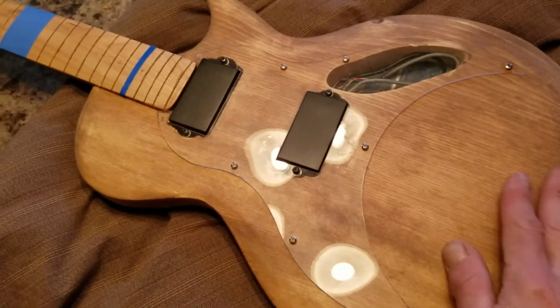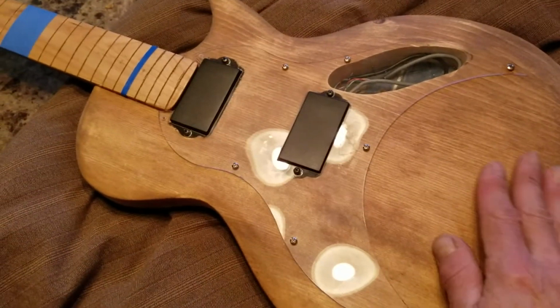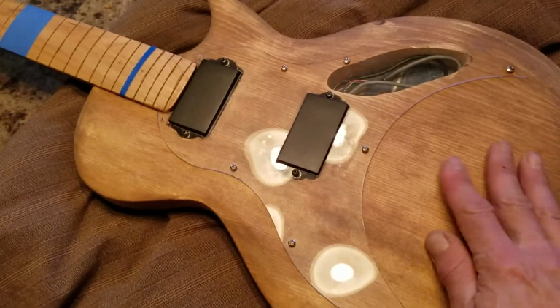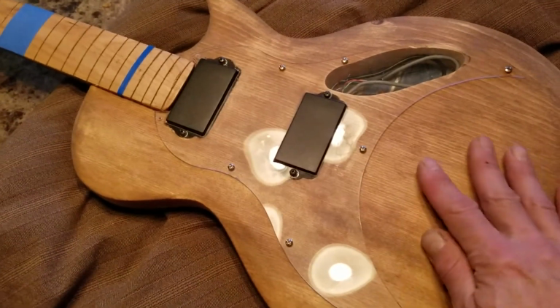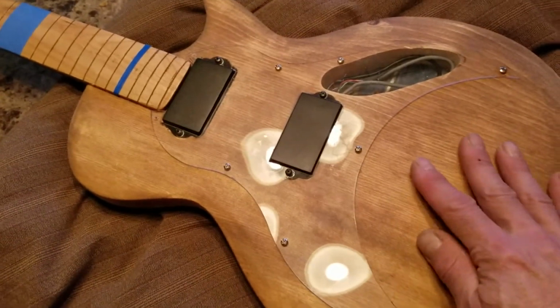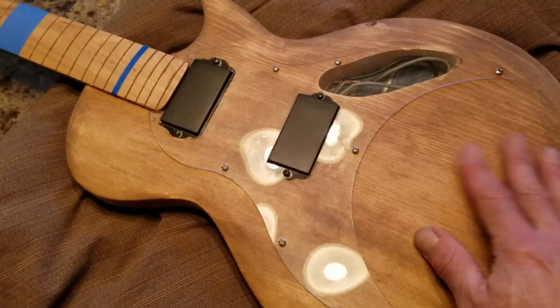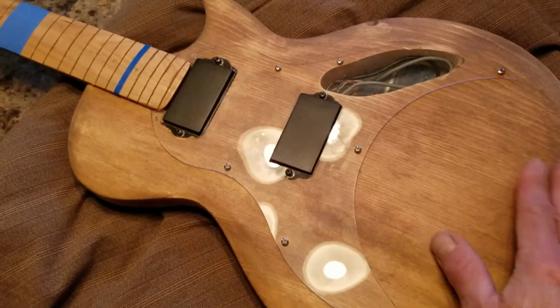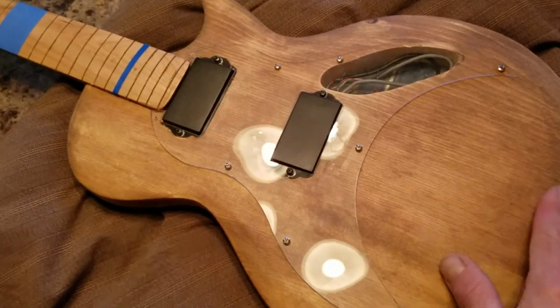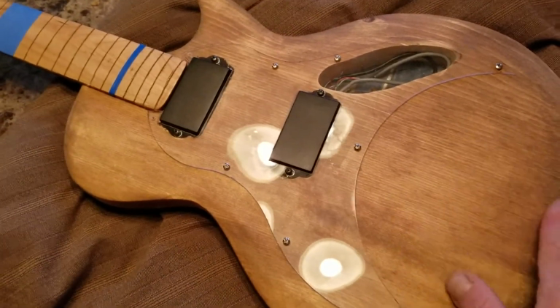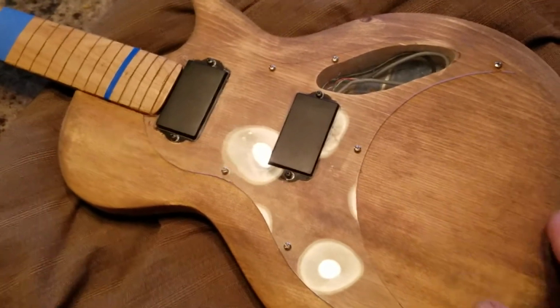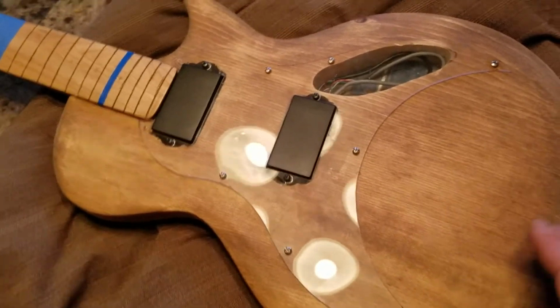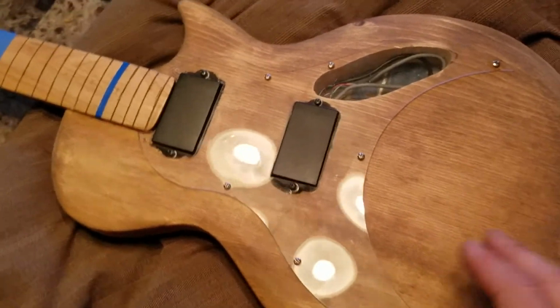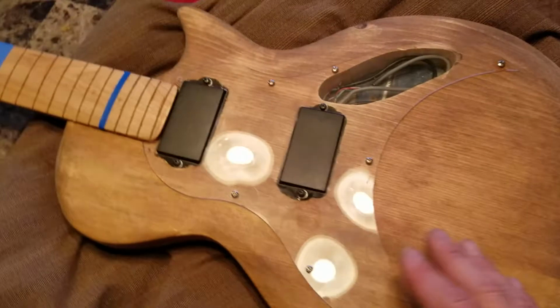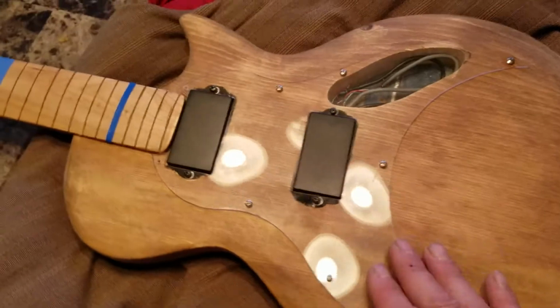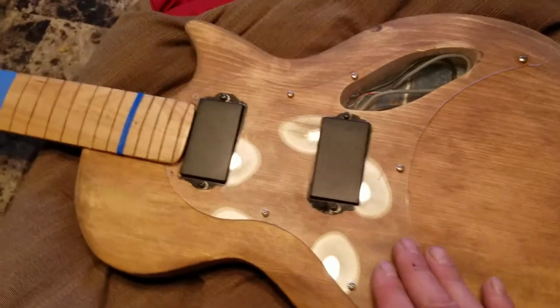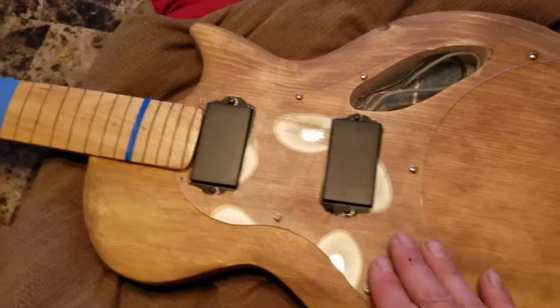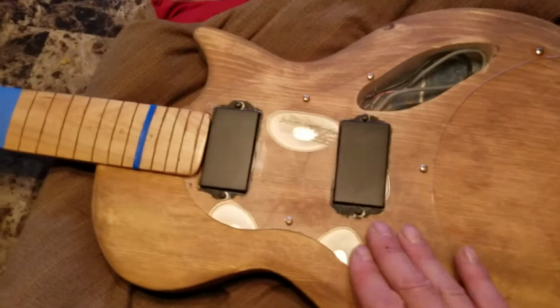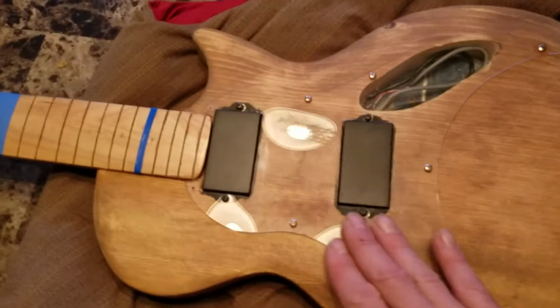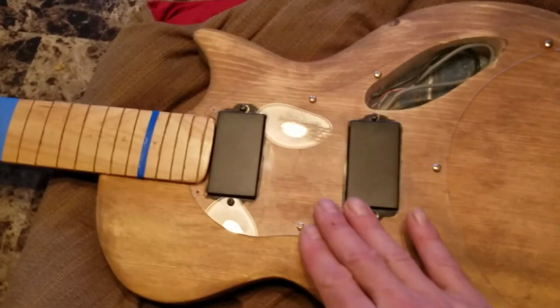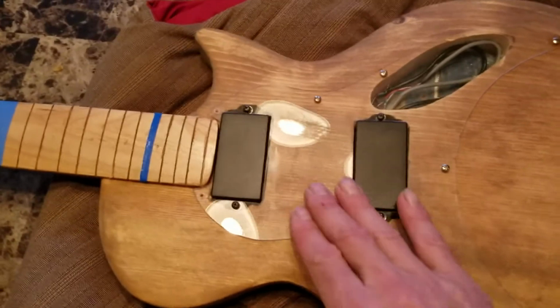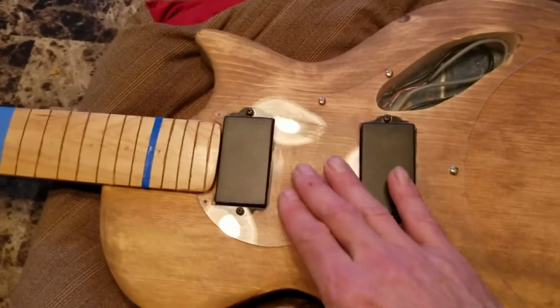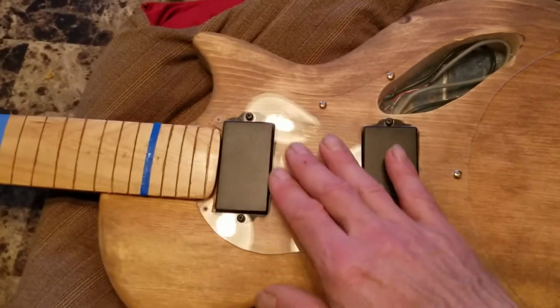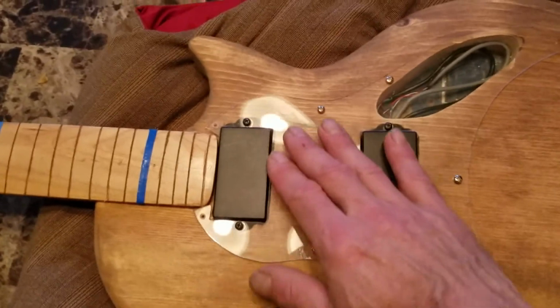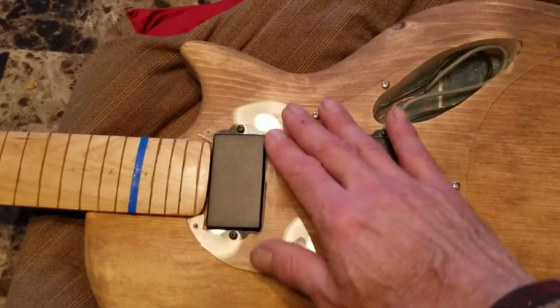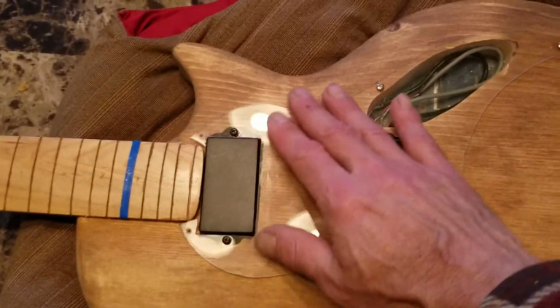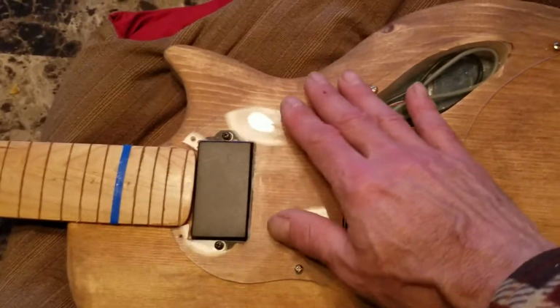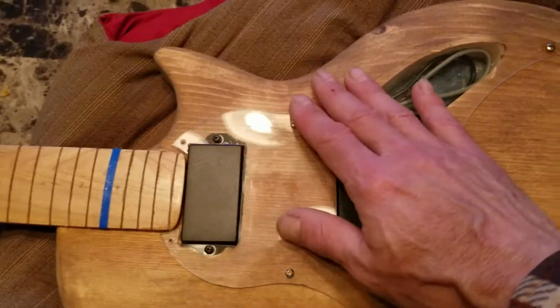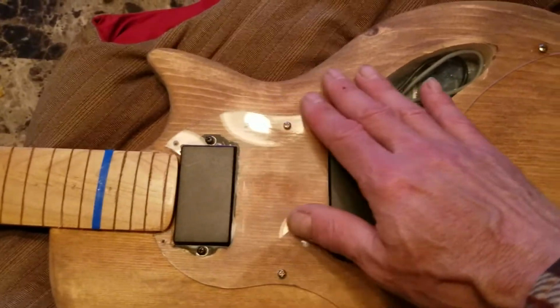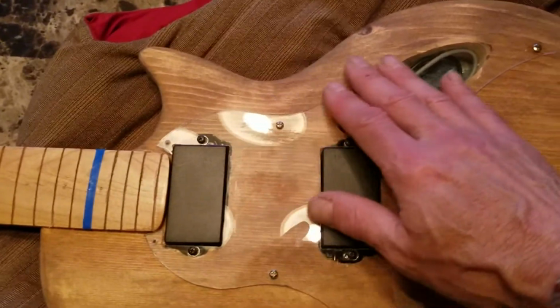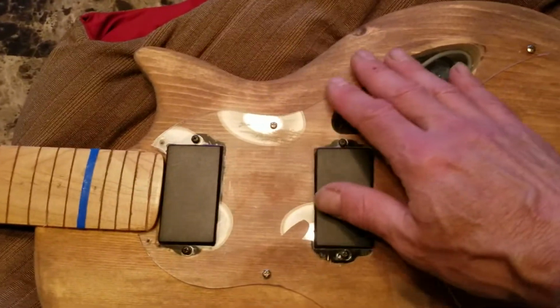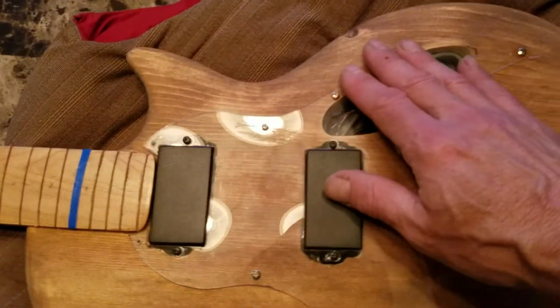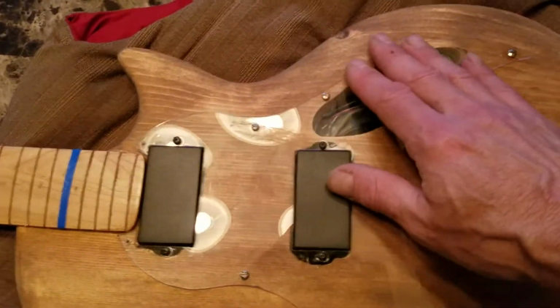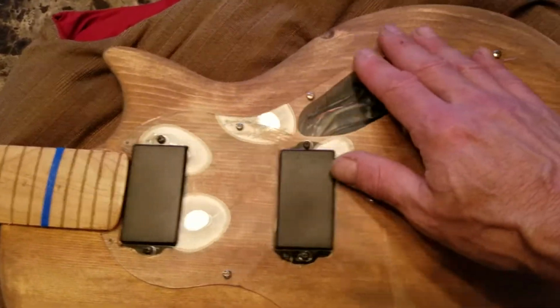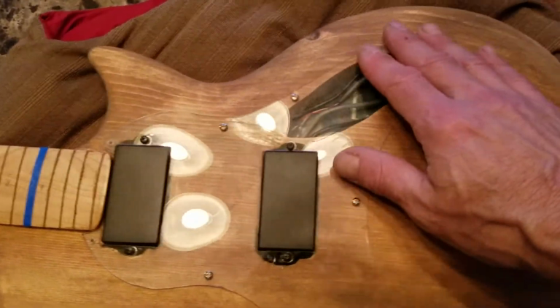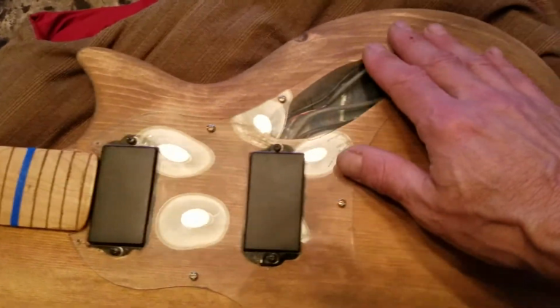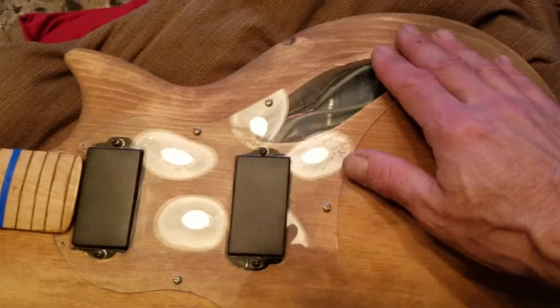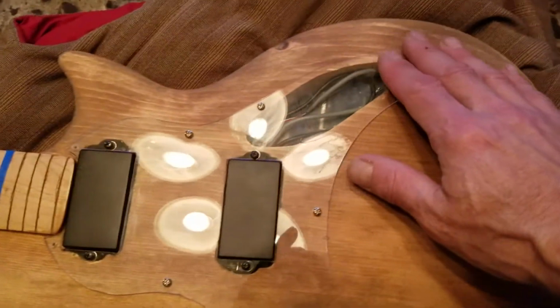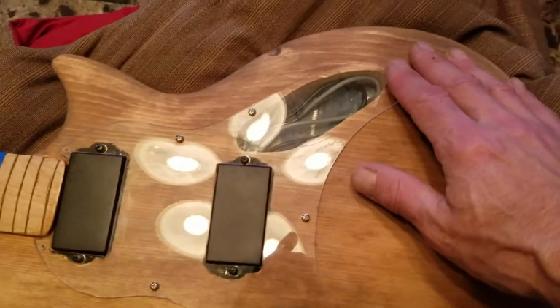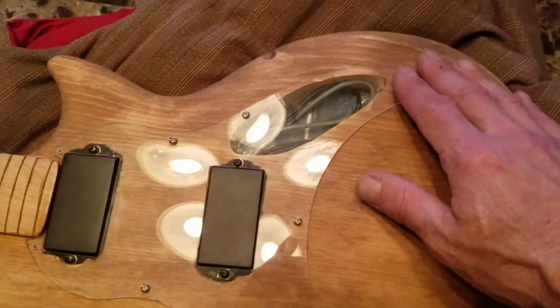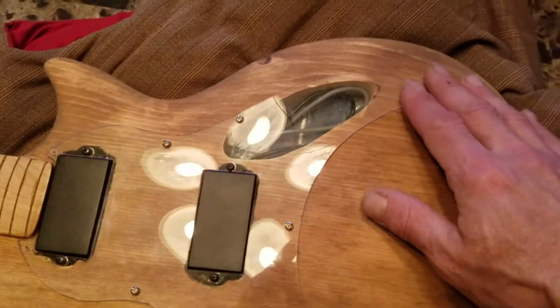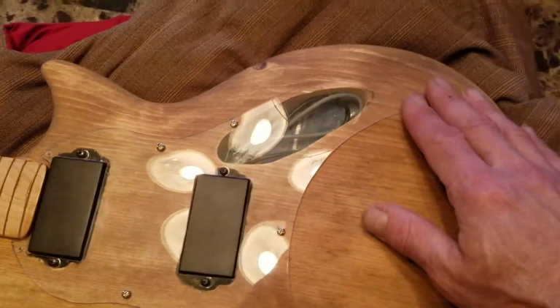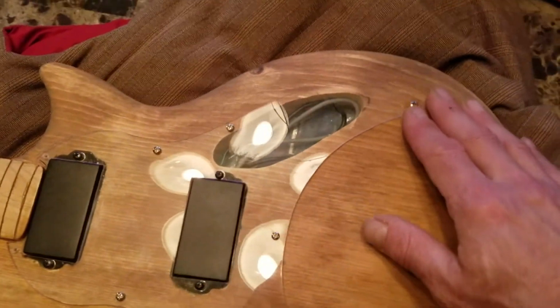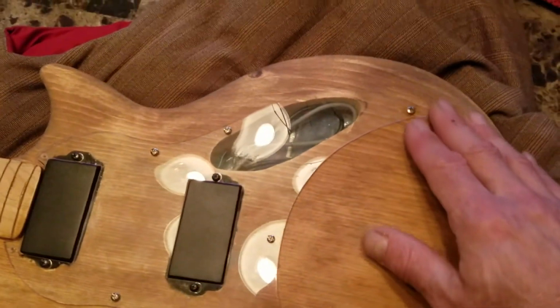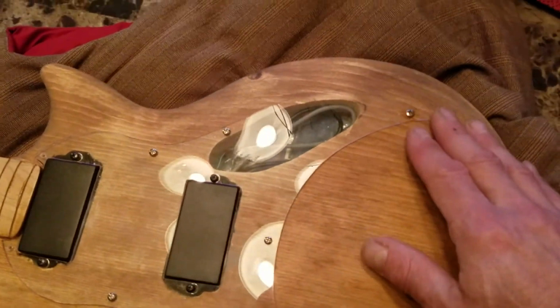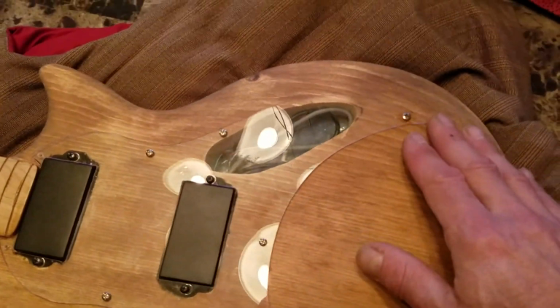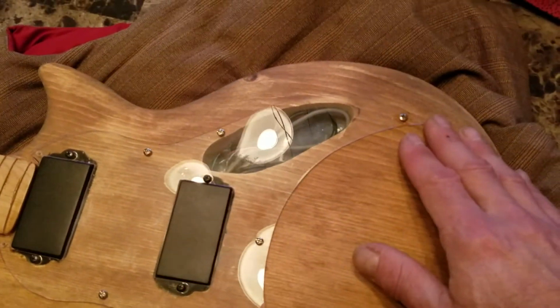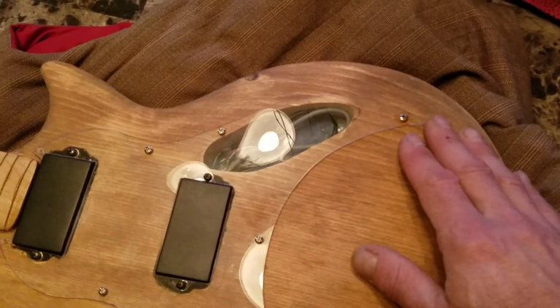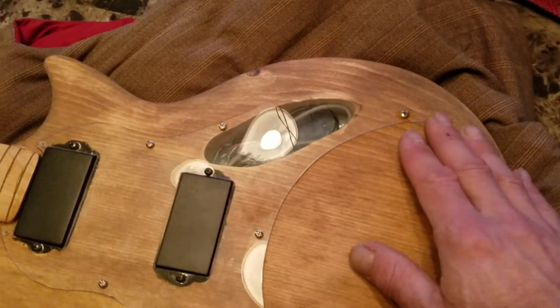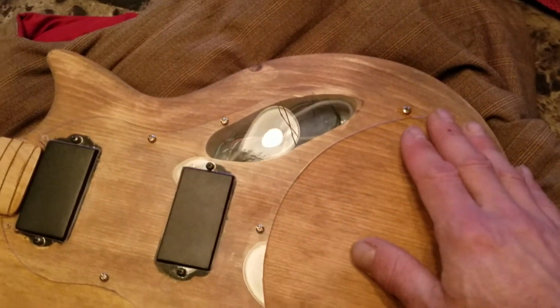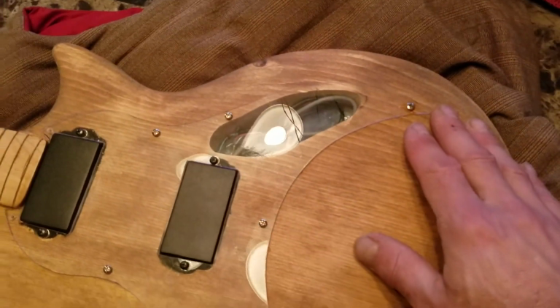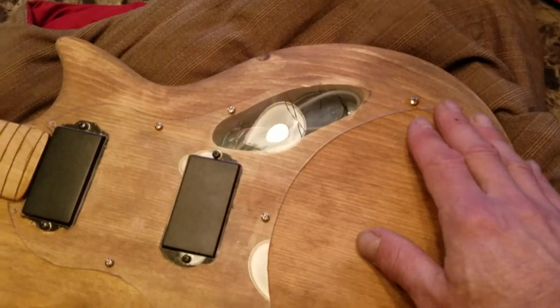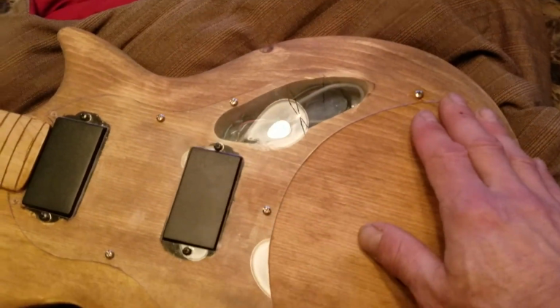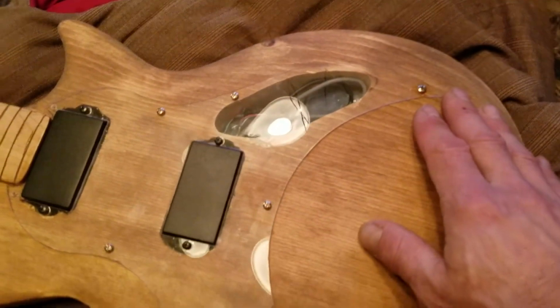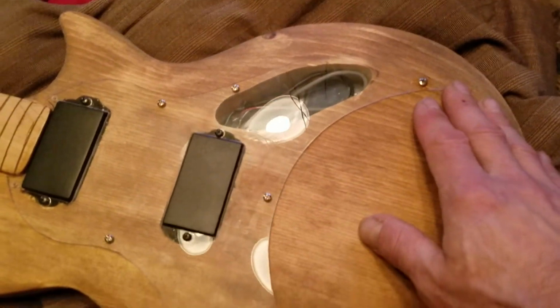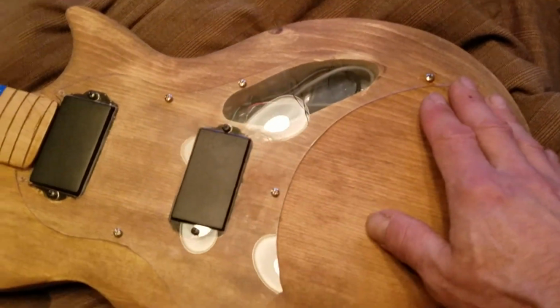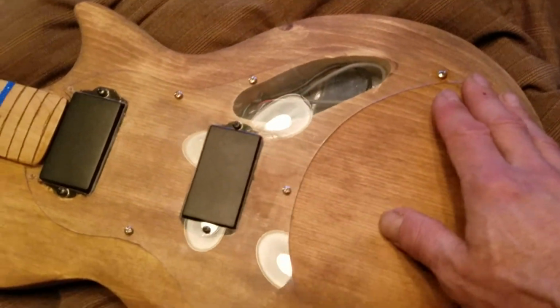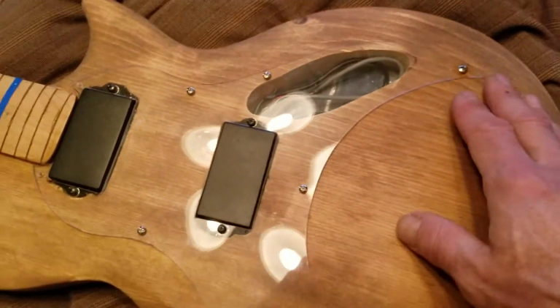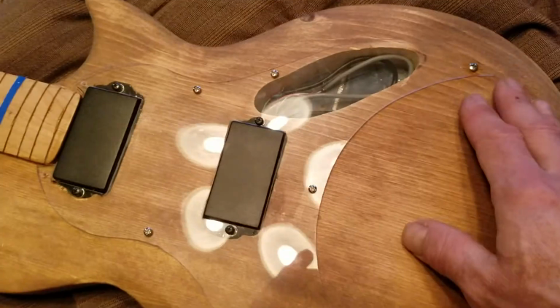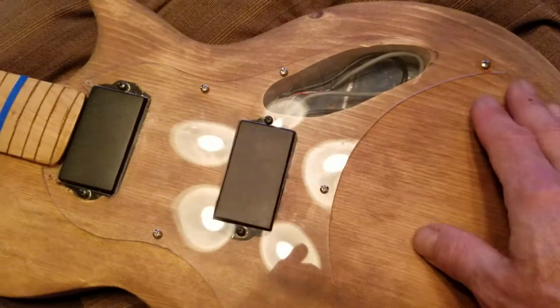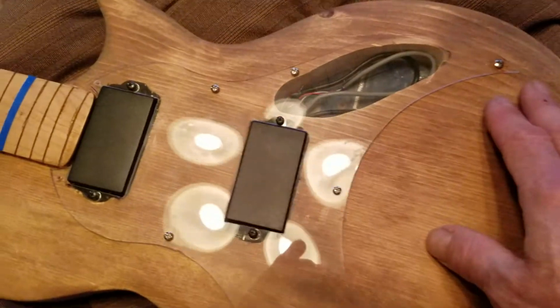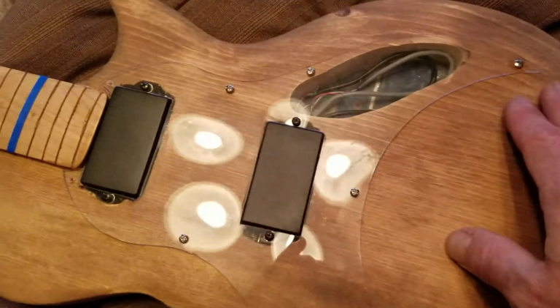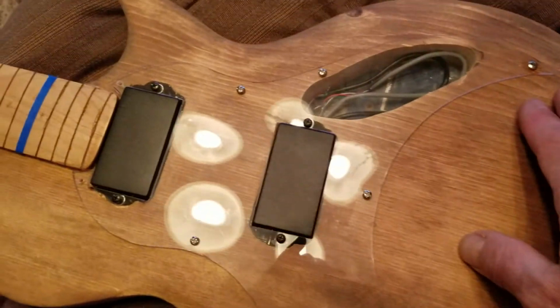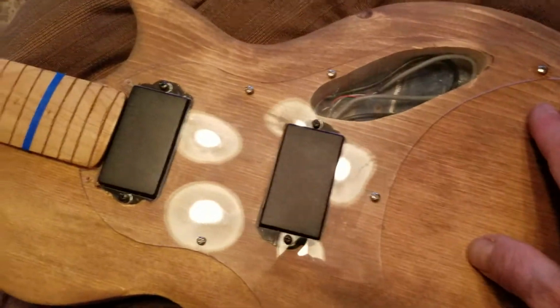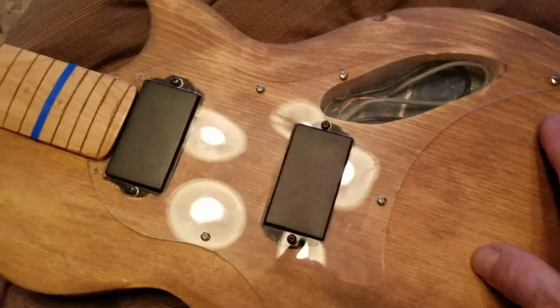One thing I did do was put a clear pick guard on here, which is something I have never done before.